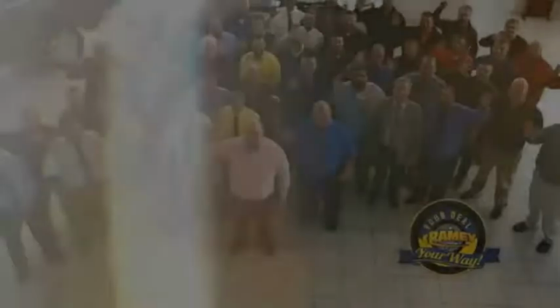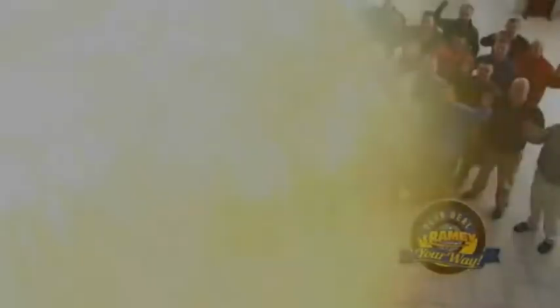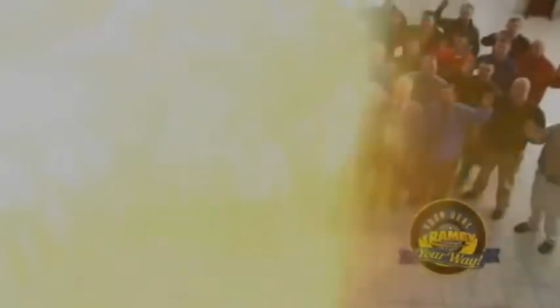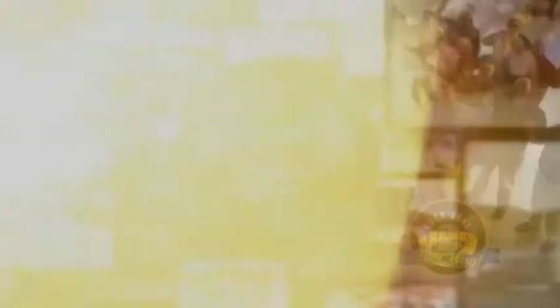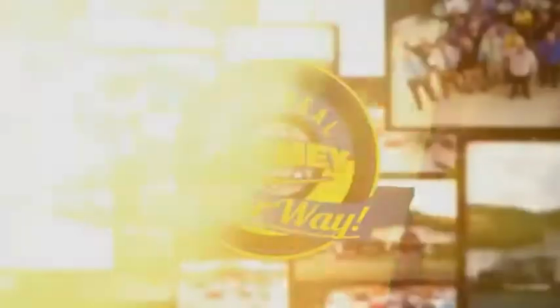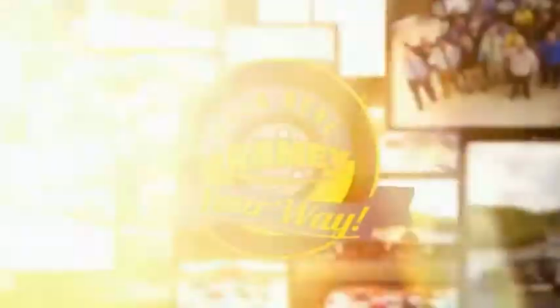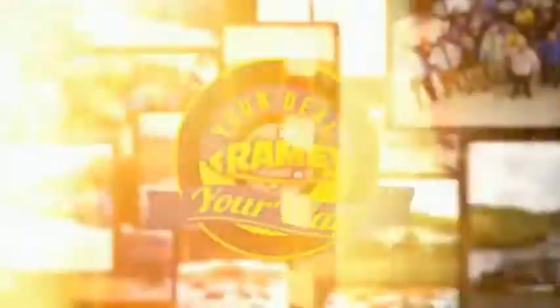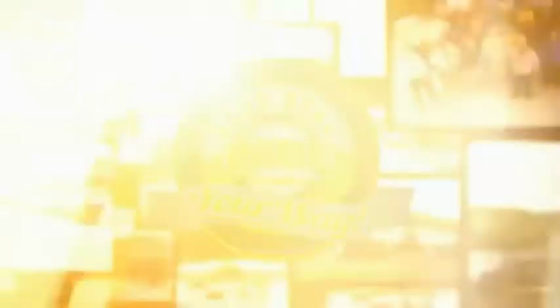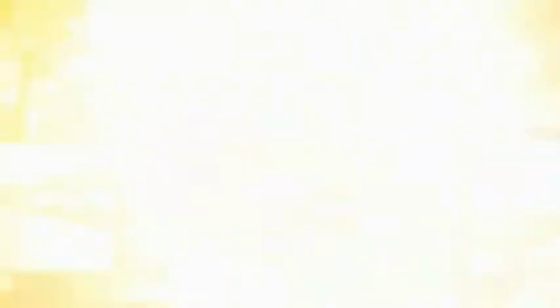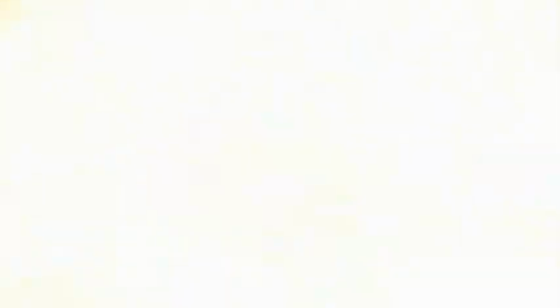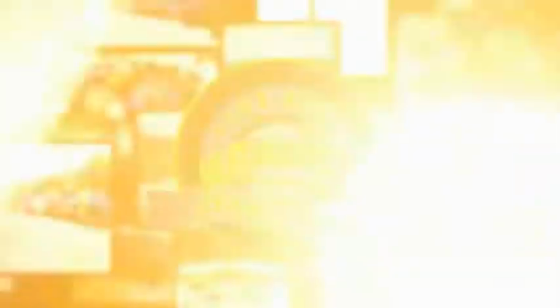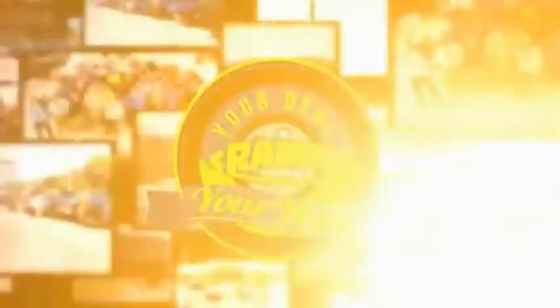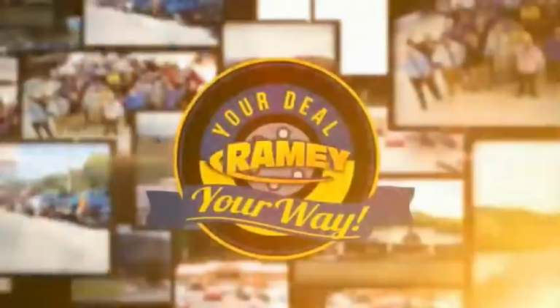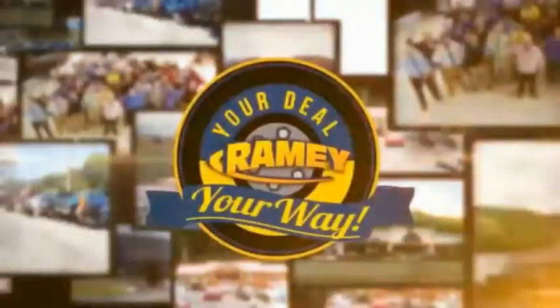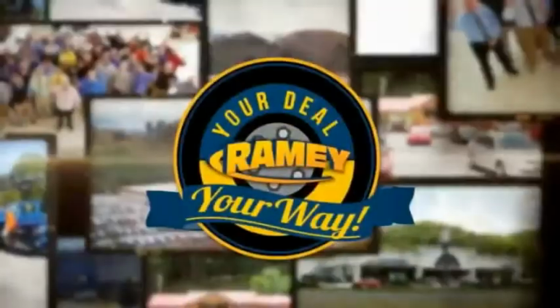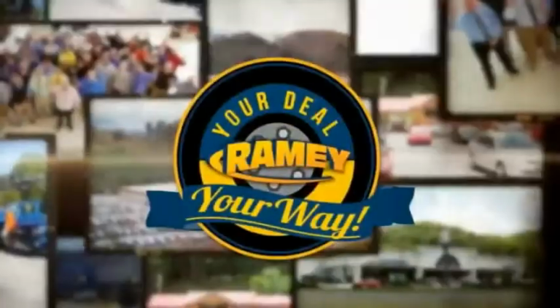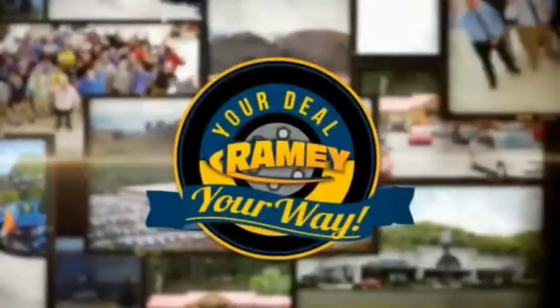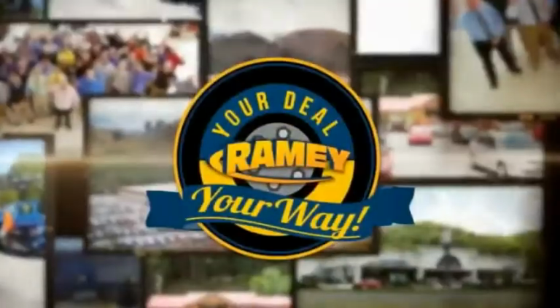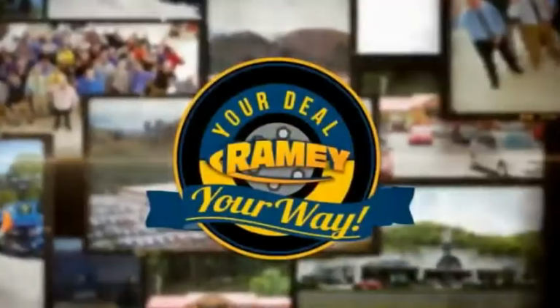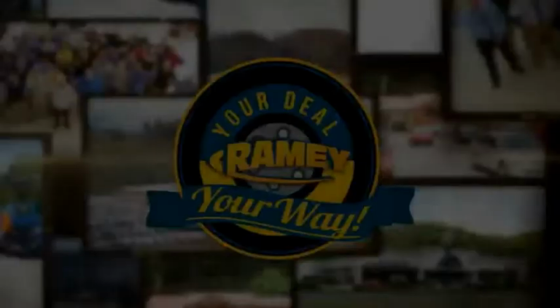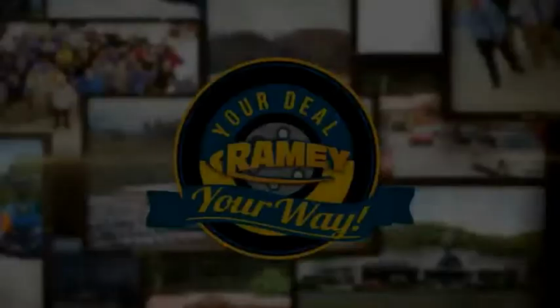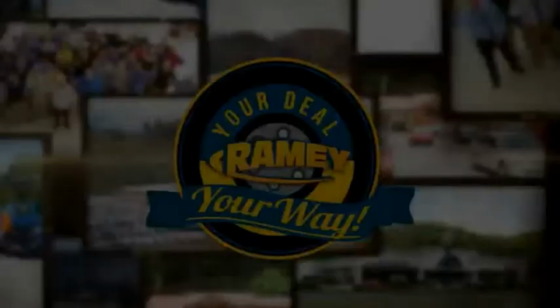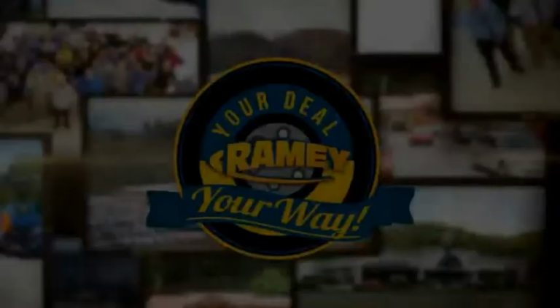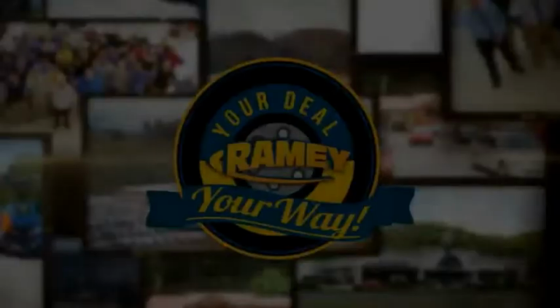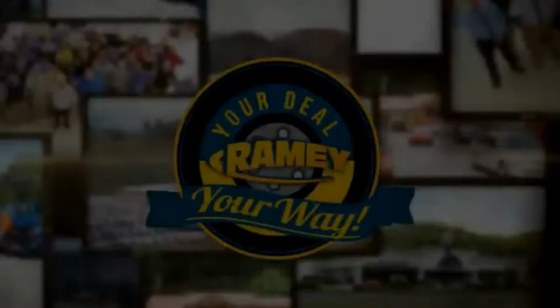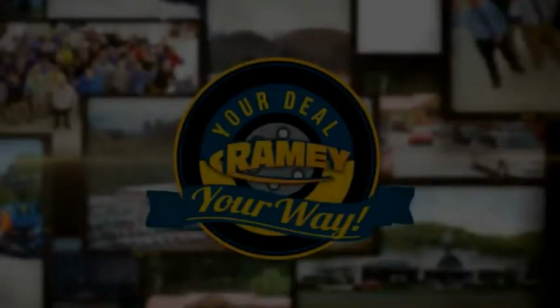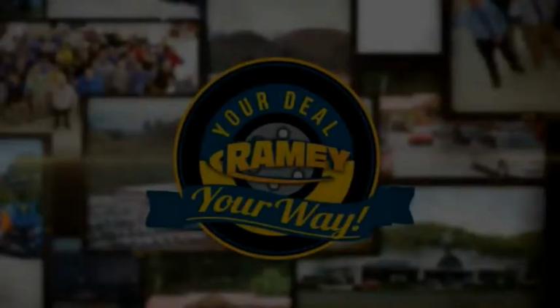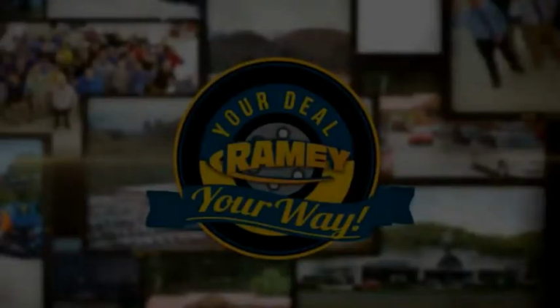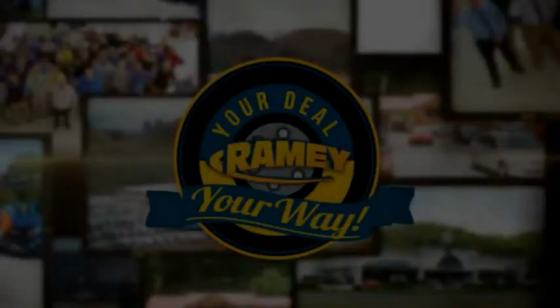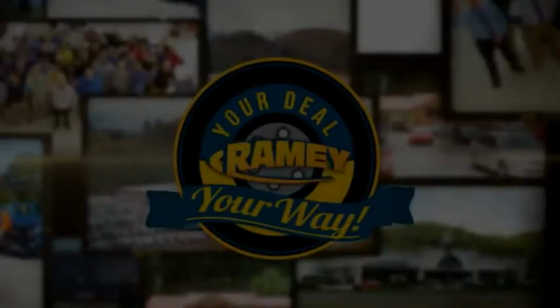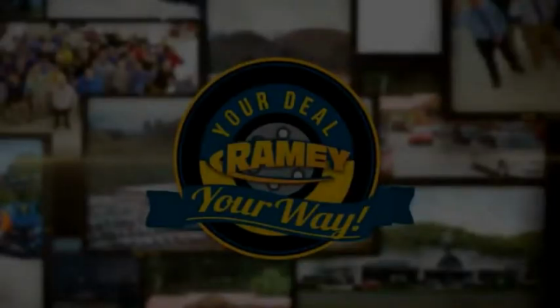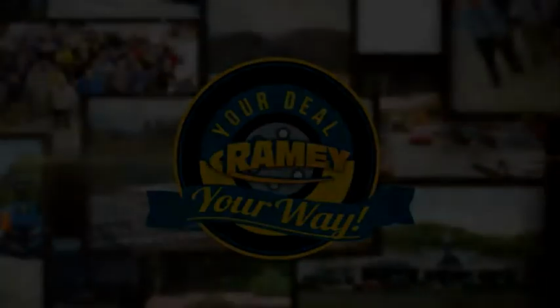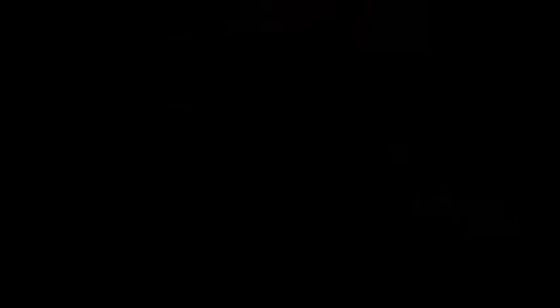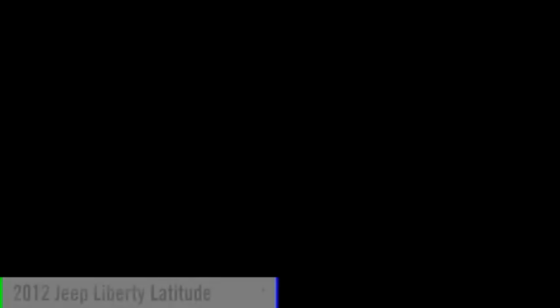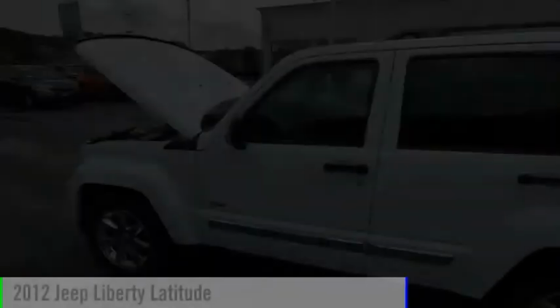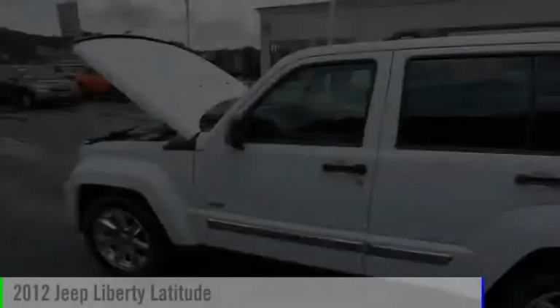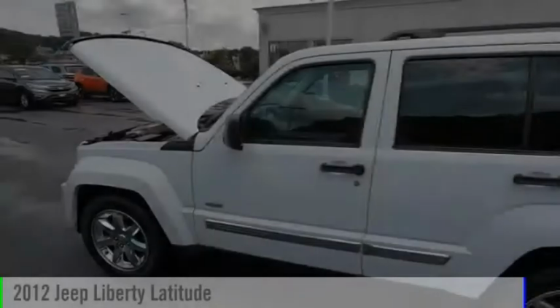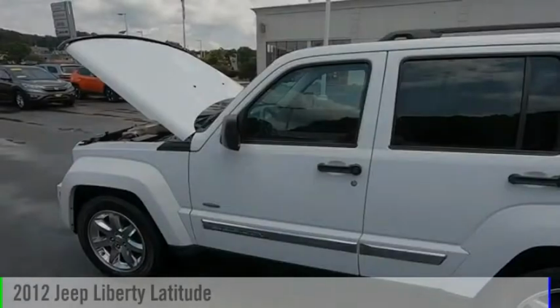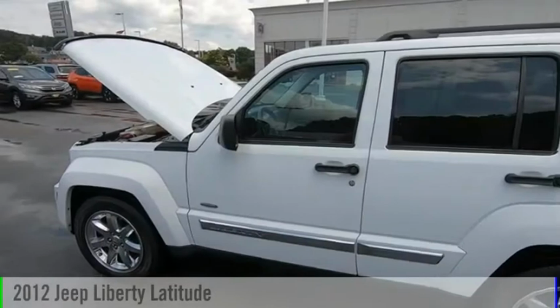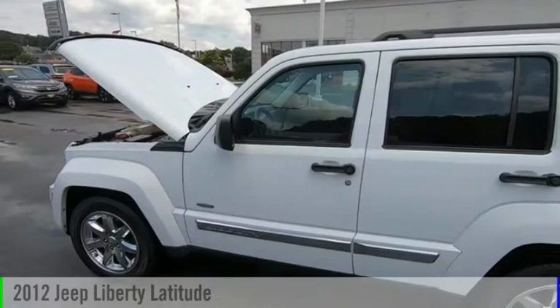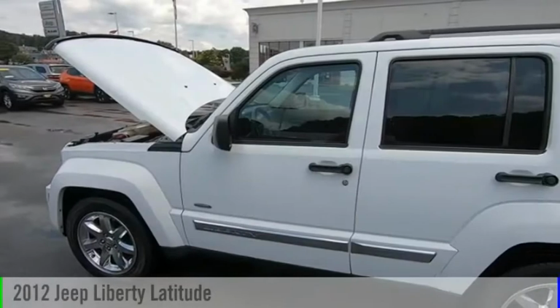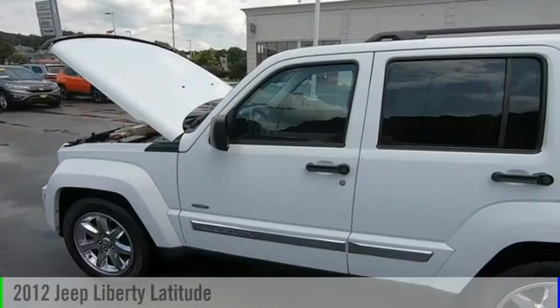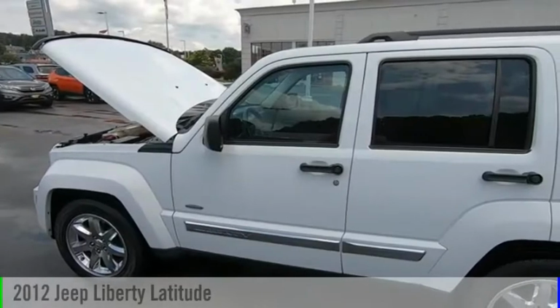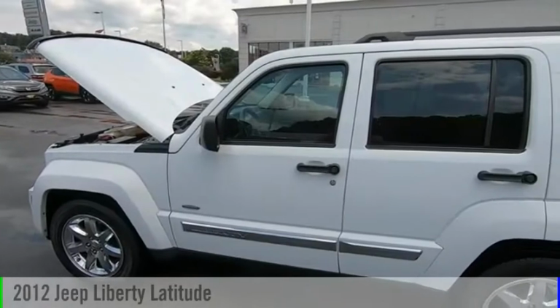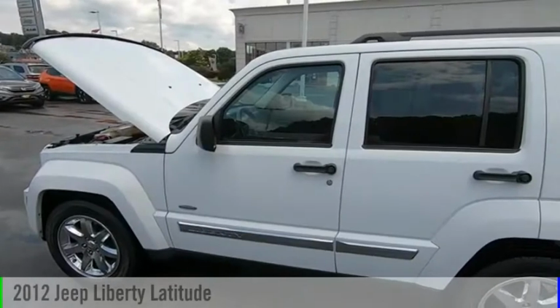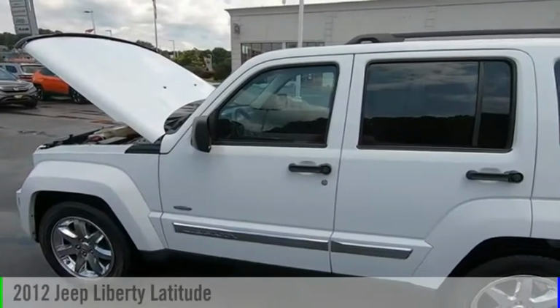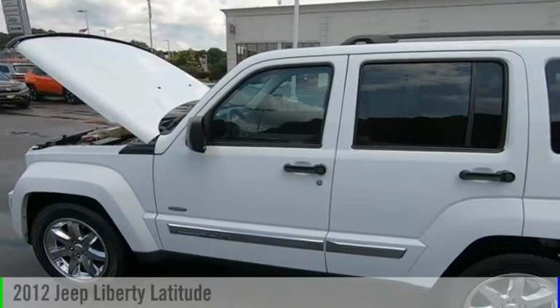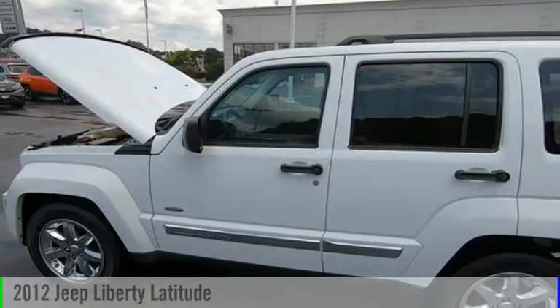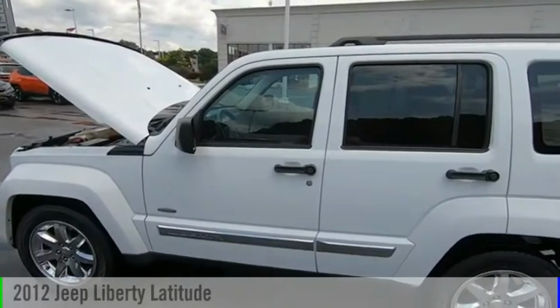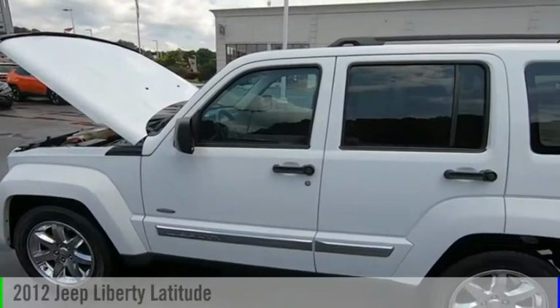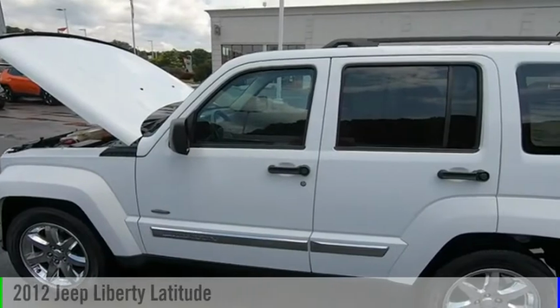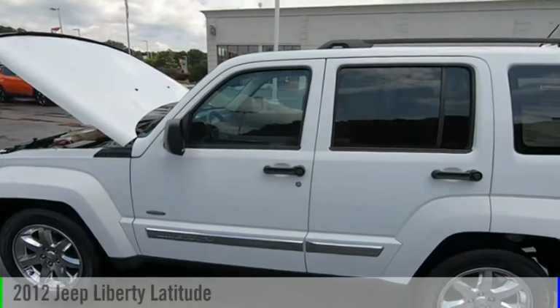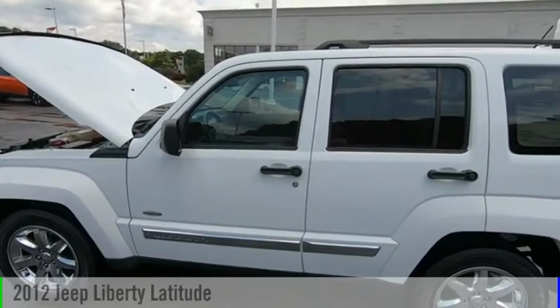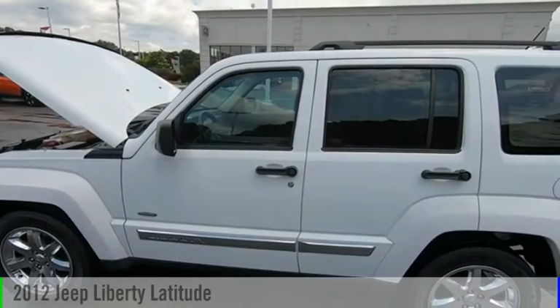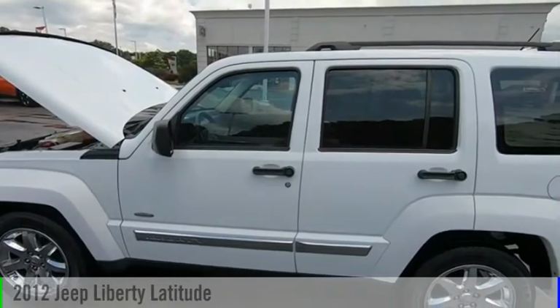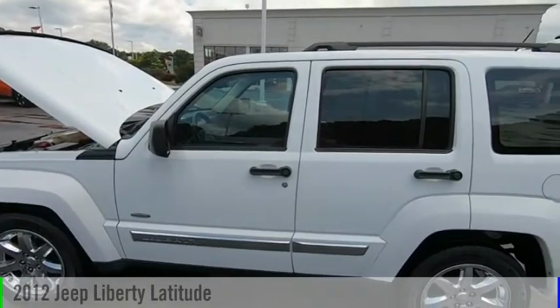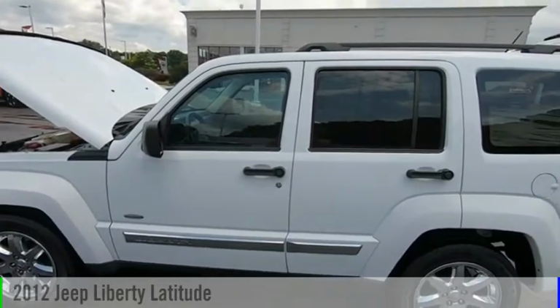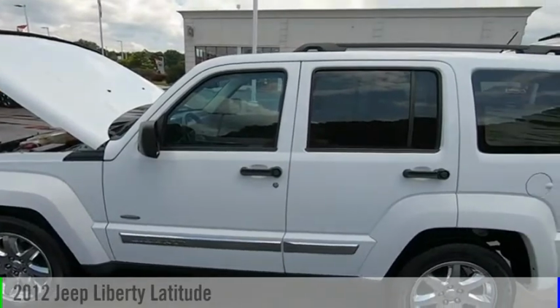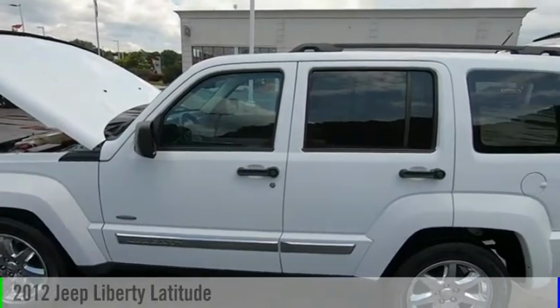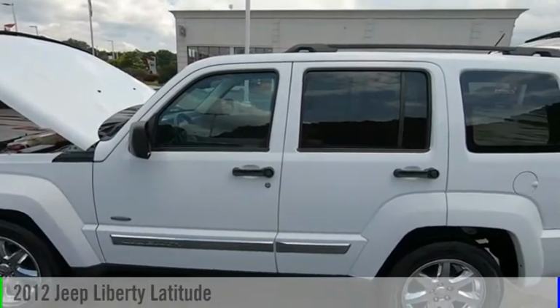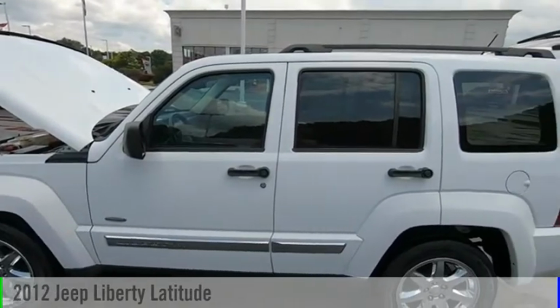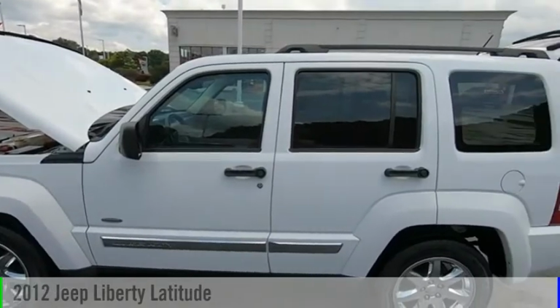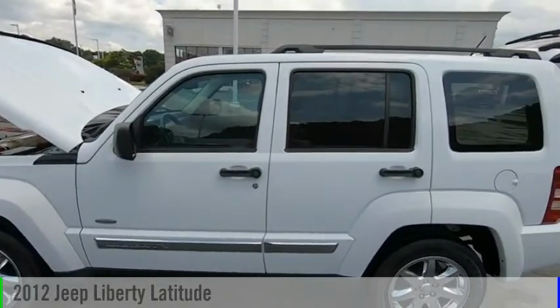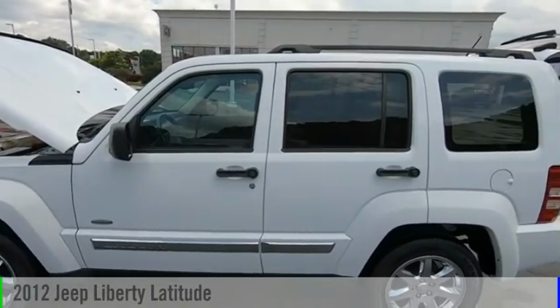Amy, it's your deal, your way. Take a ride in a 2012 Jeep Liberty.